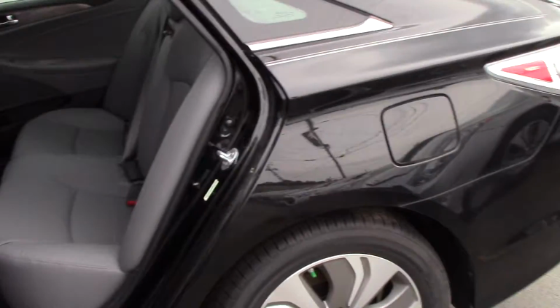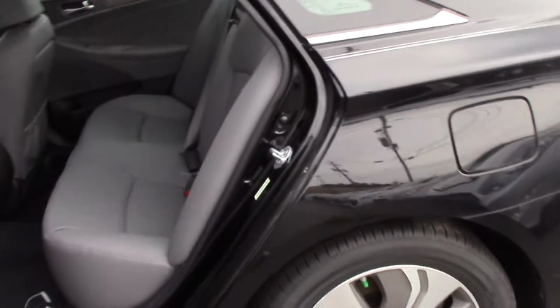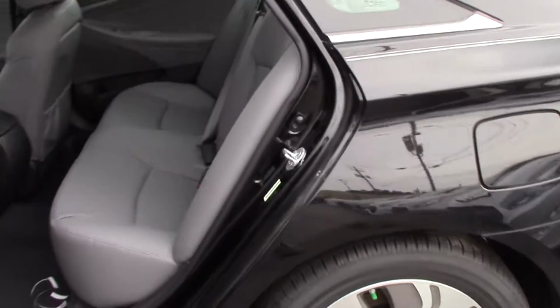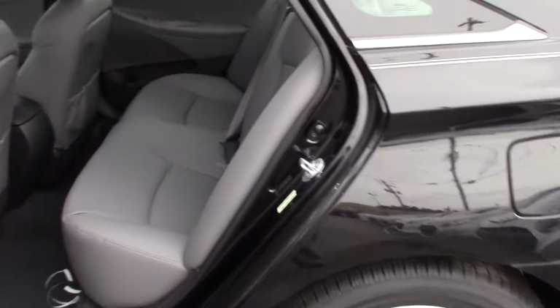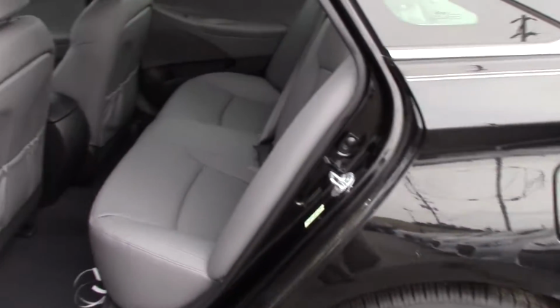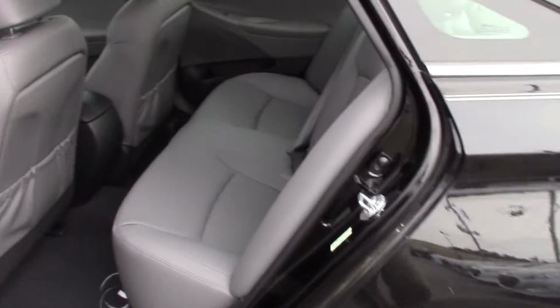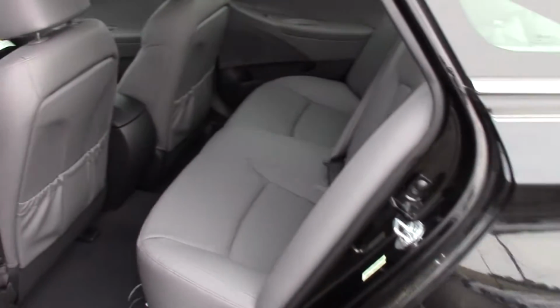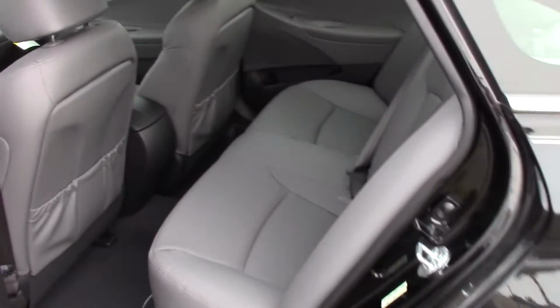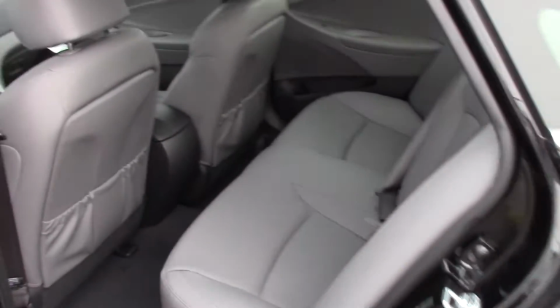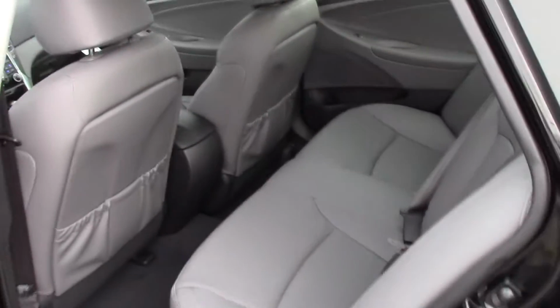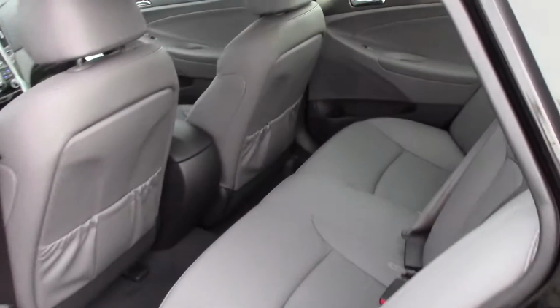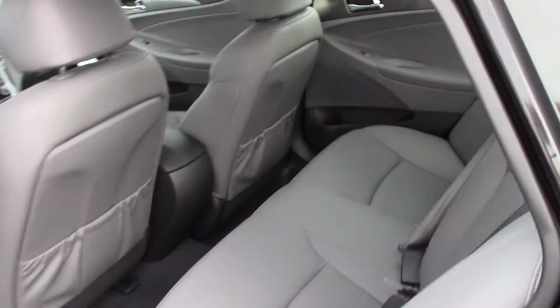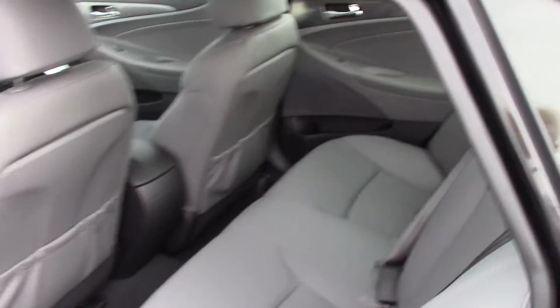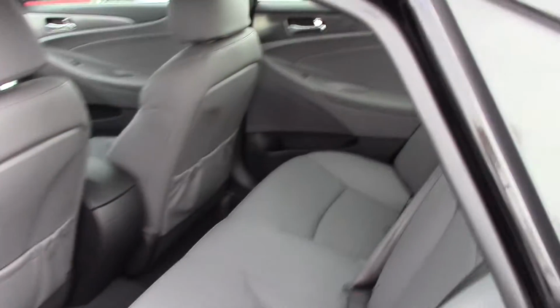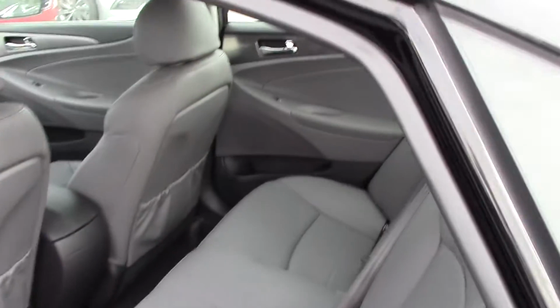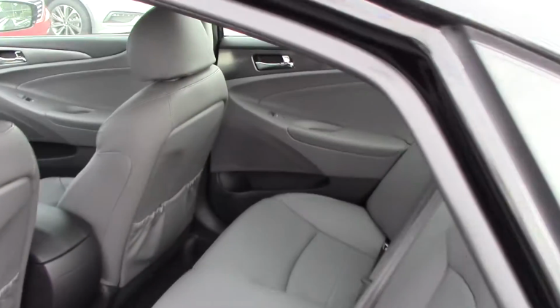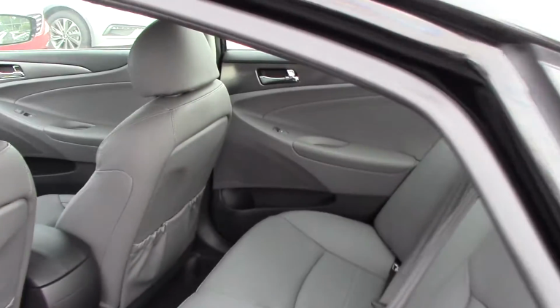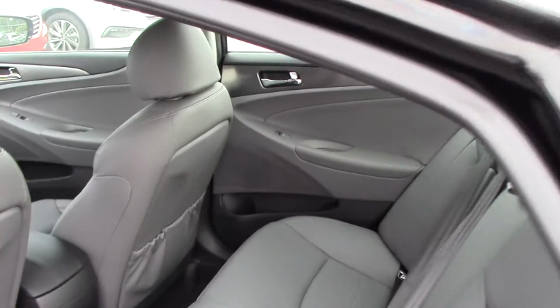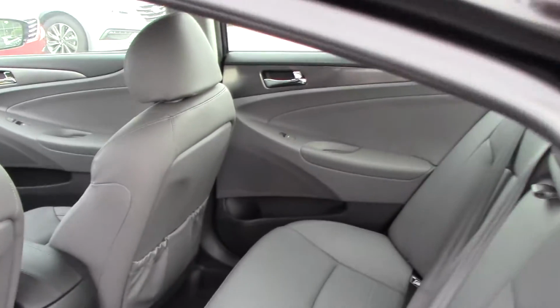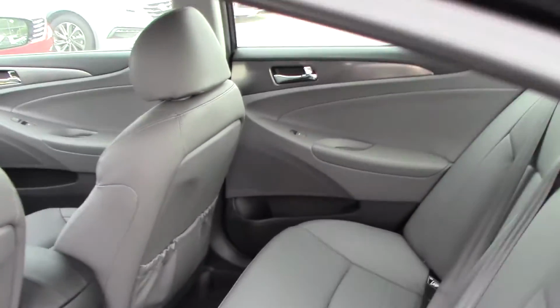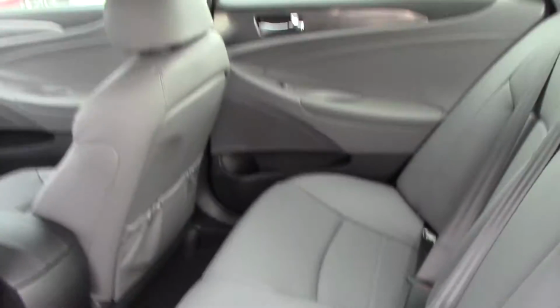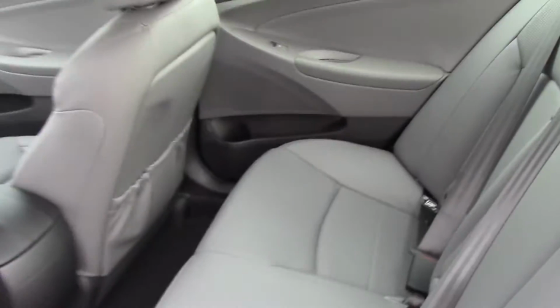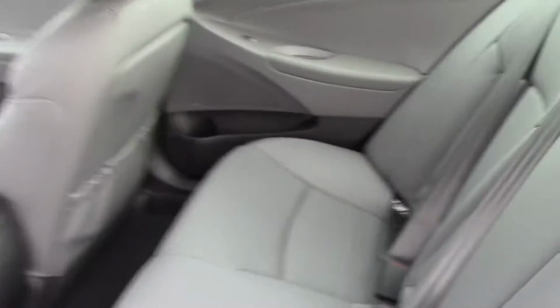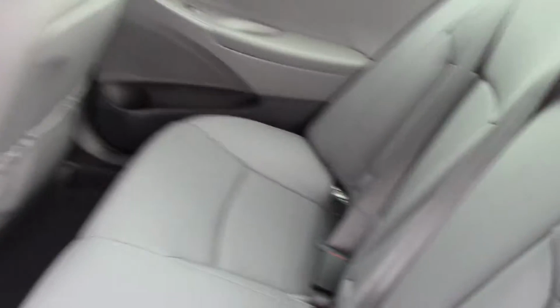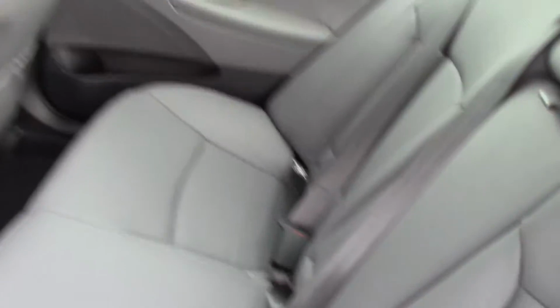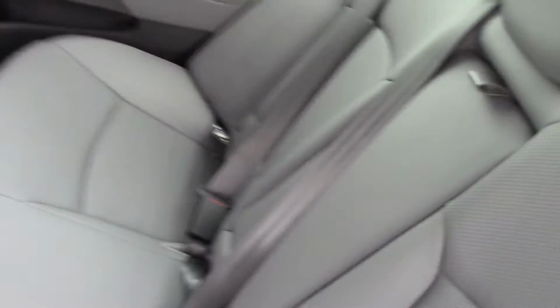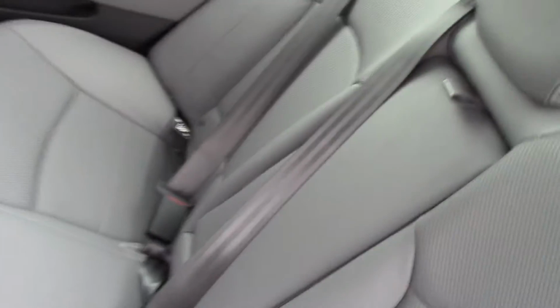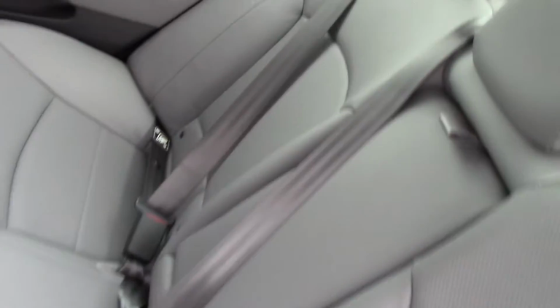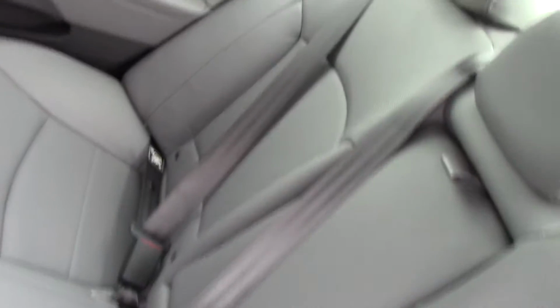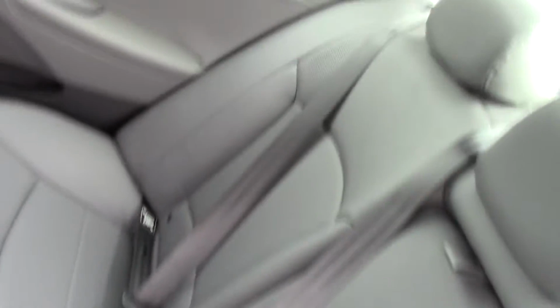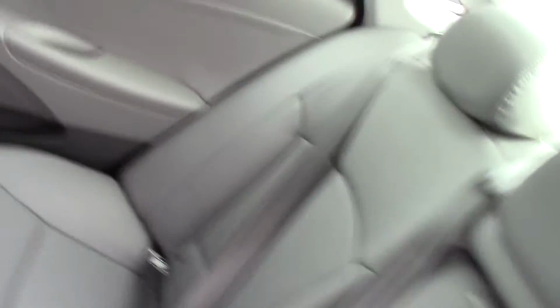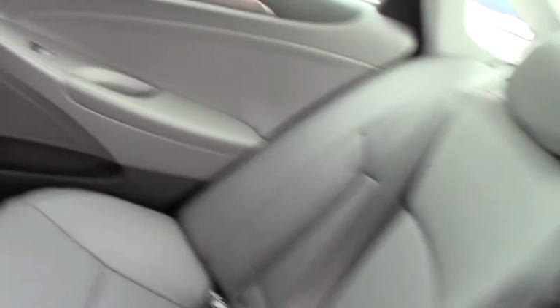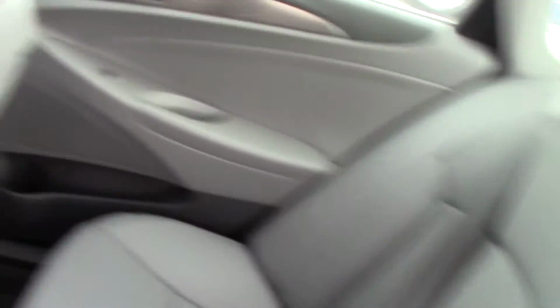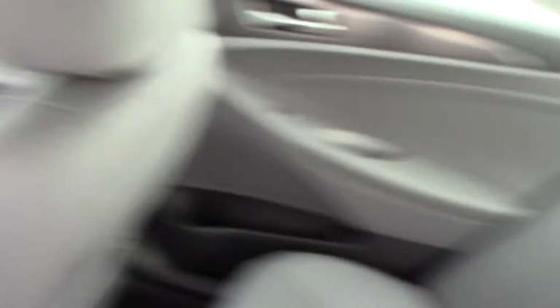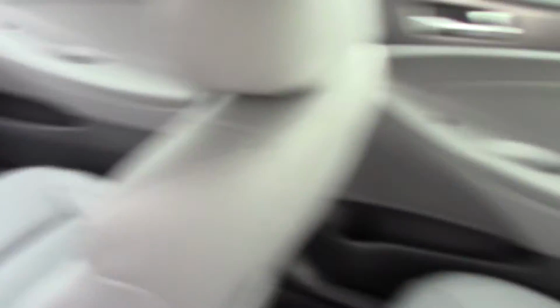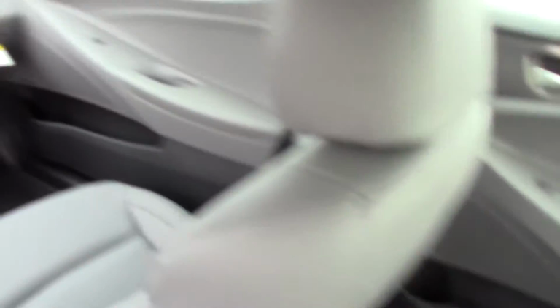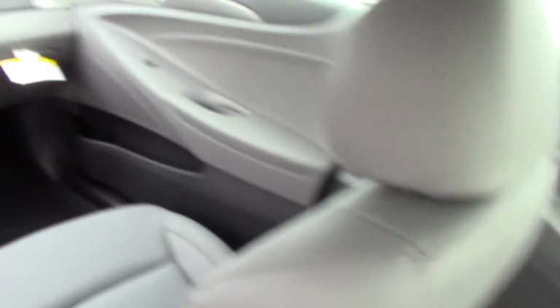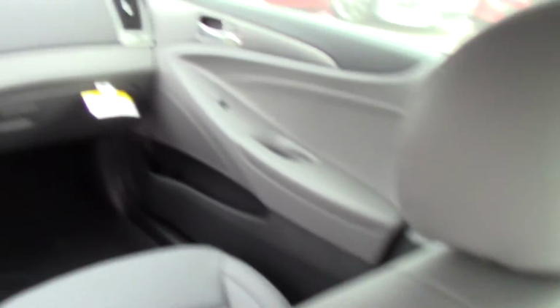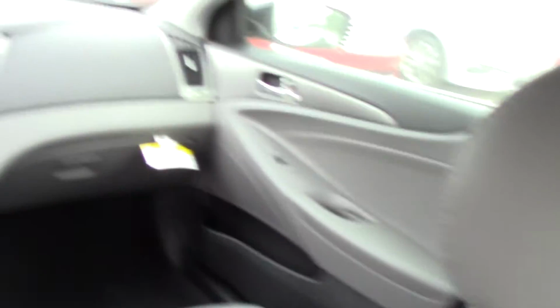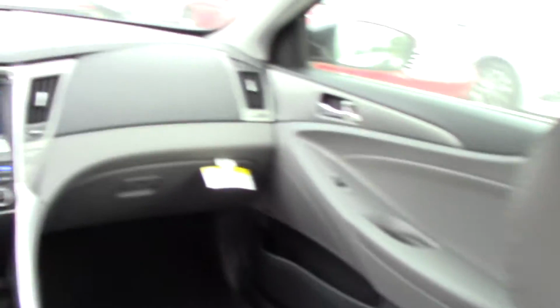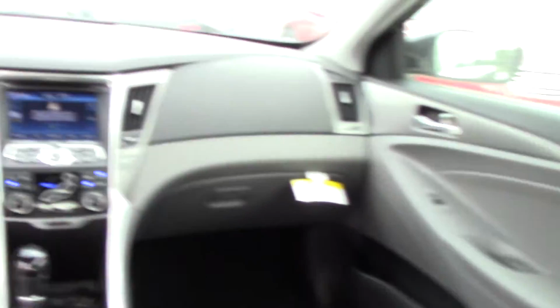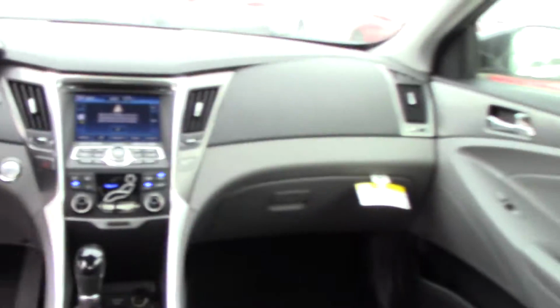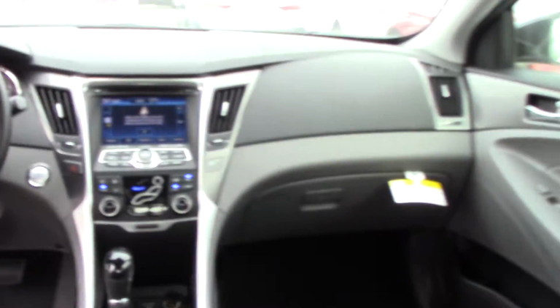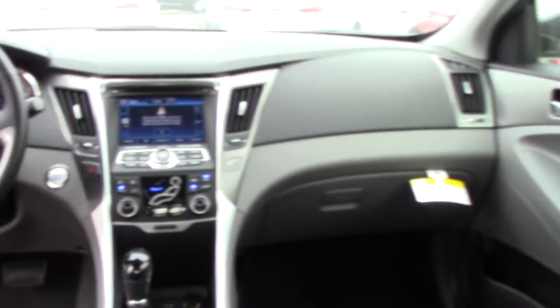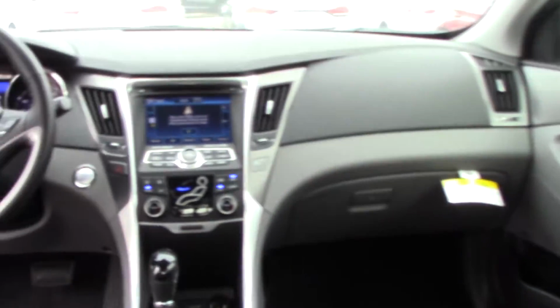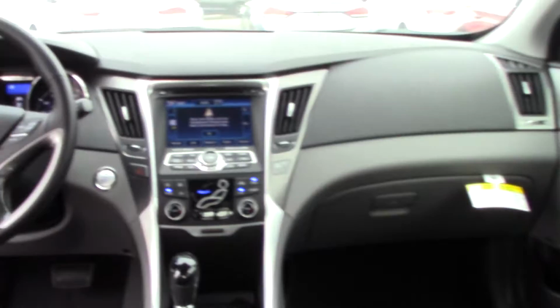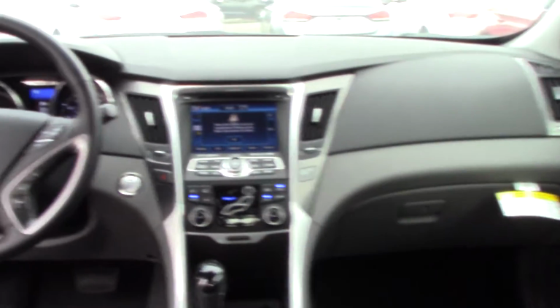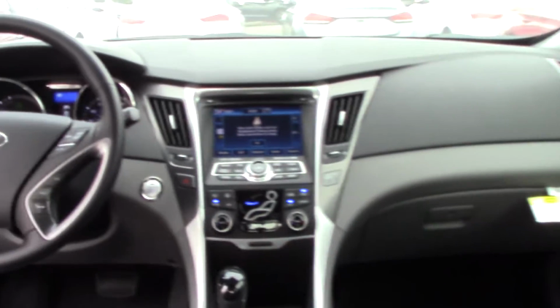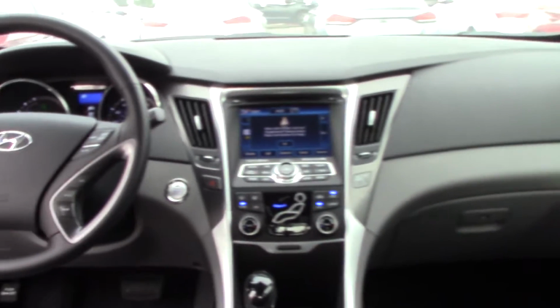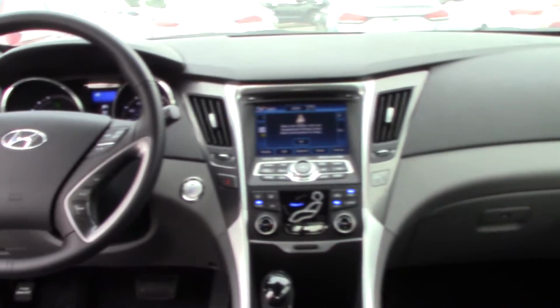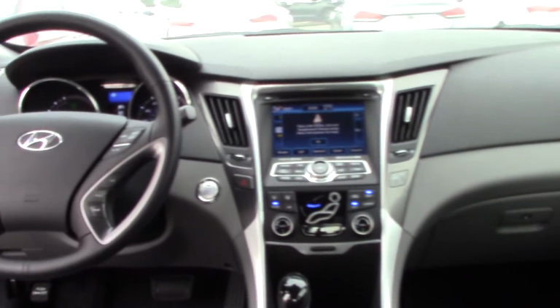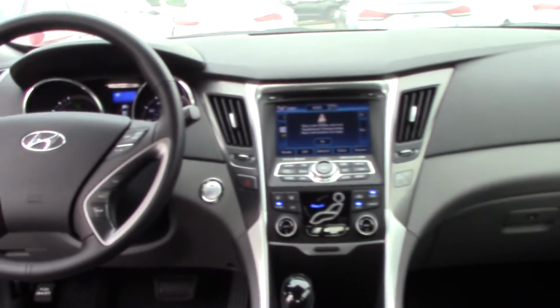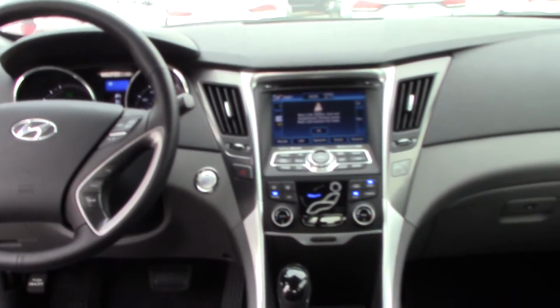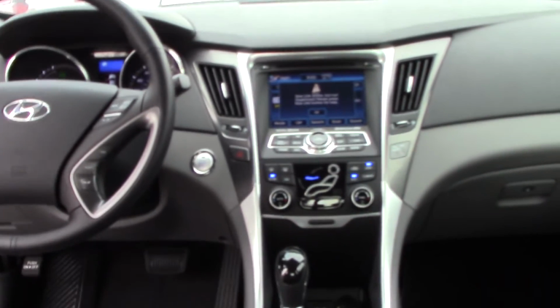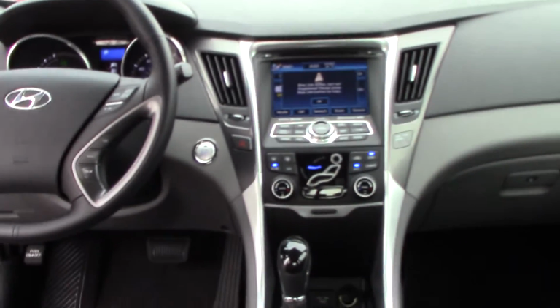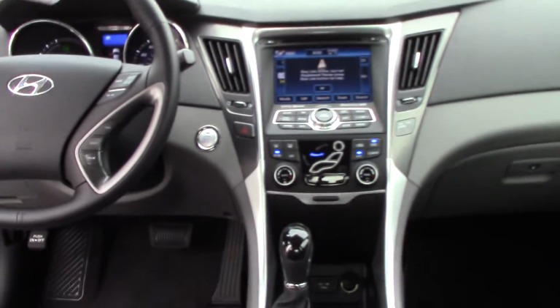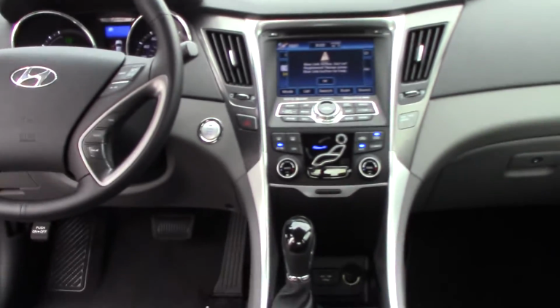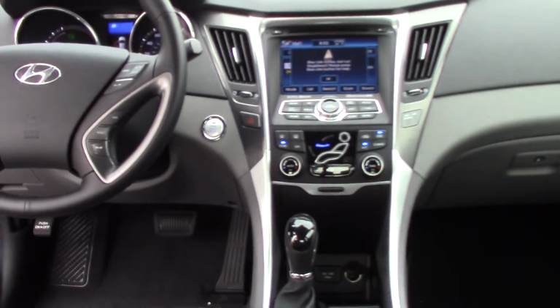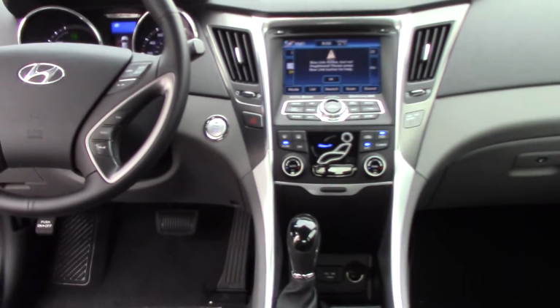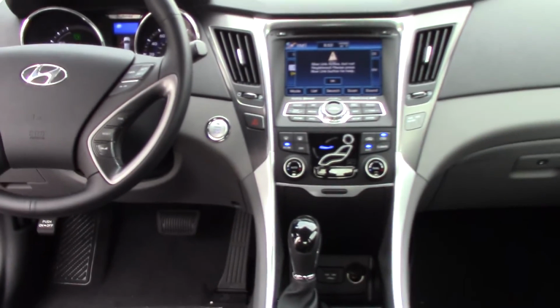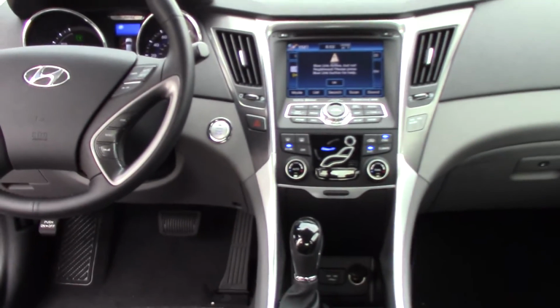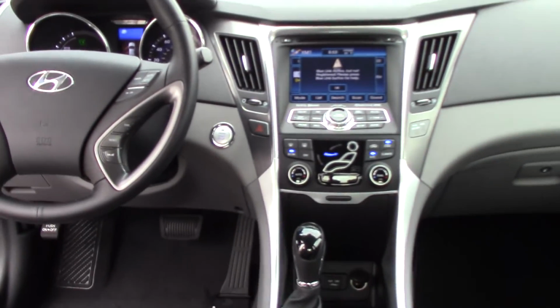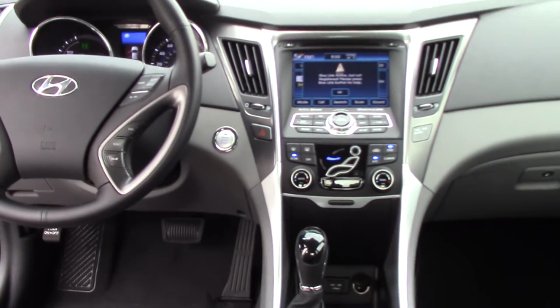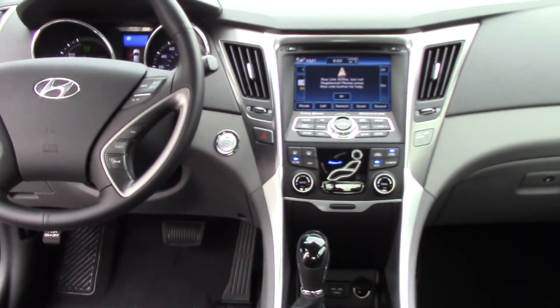This is the number one hybrid to have right here. You have proximity button entry. On the inside, you can see you have all your controls right here.